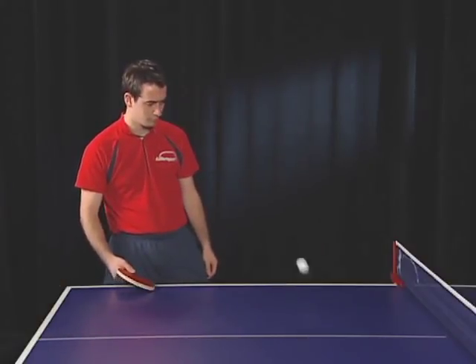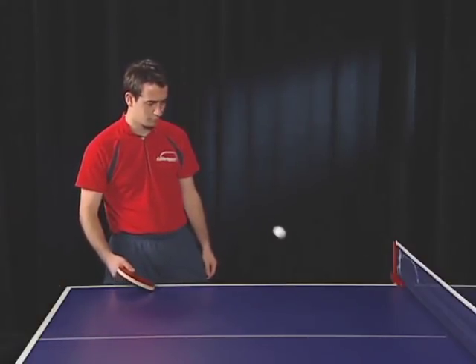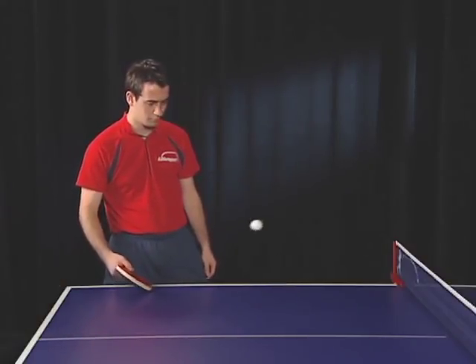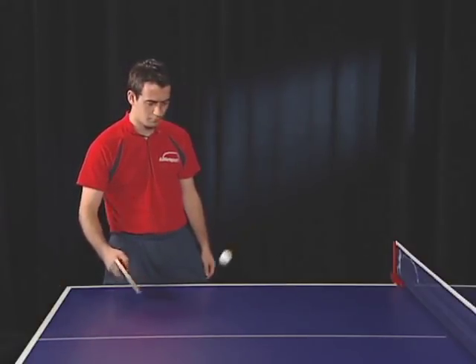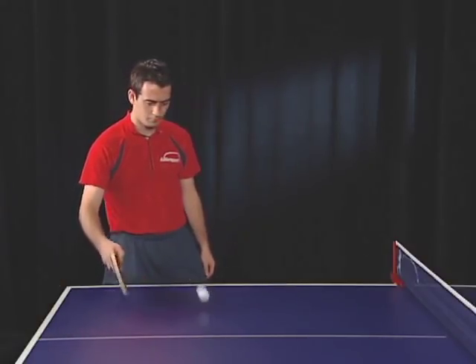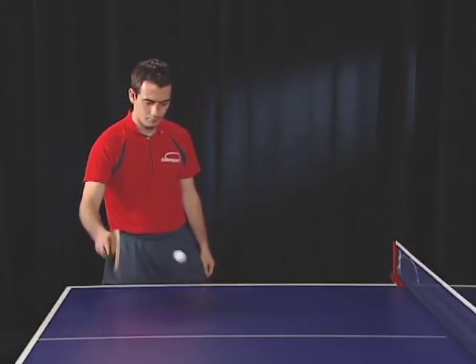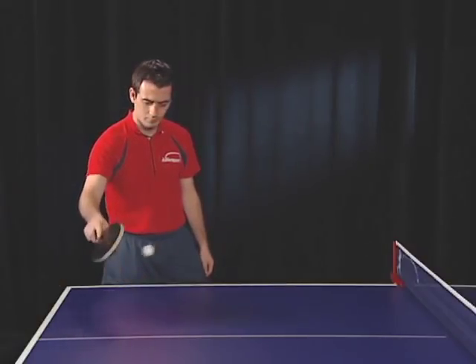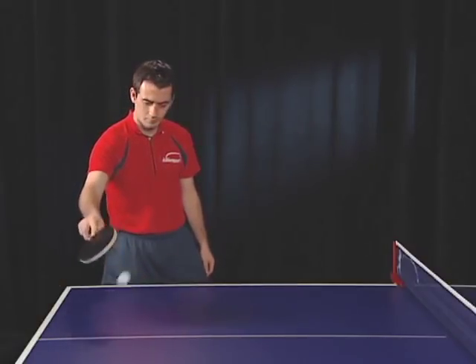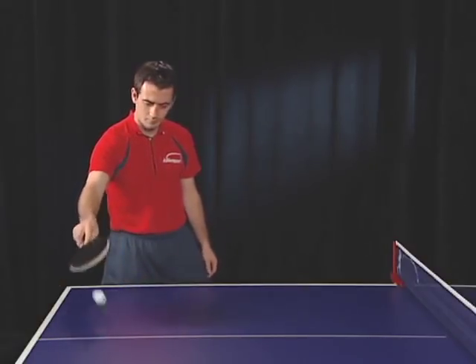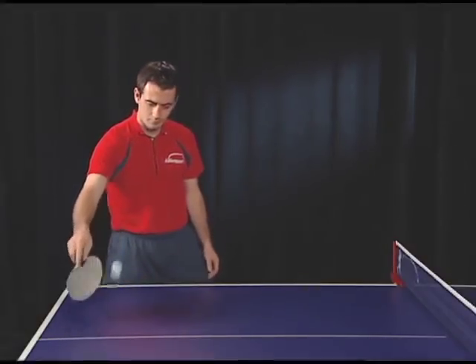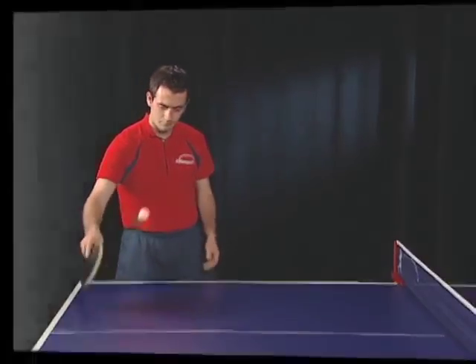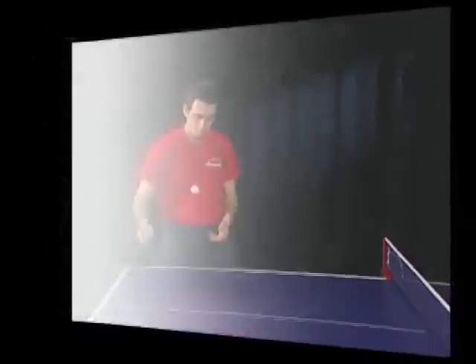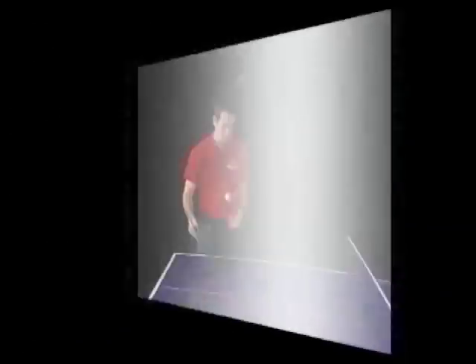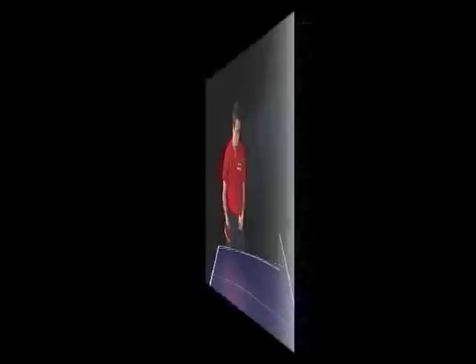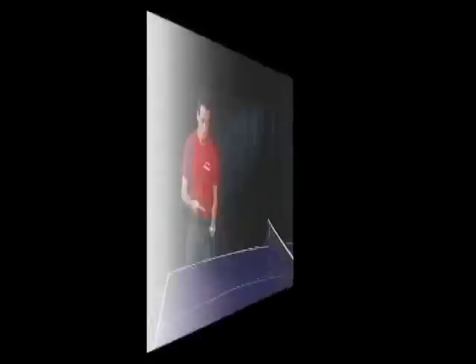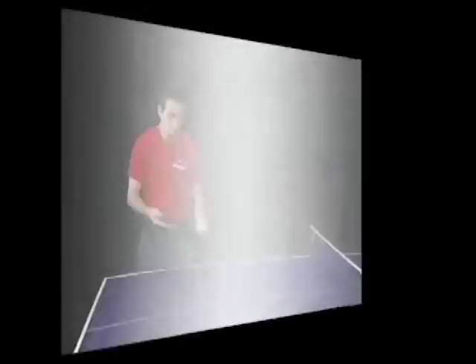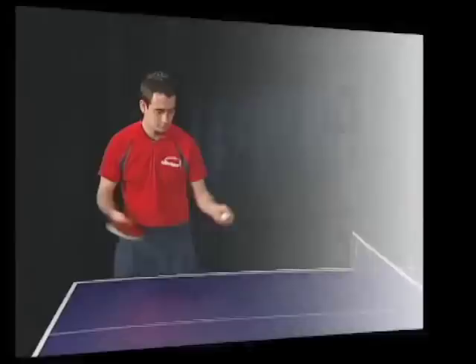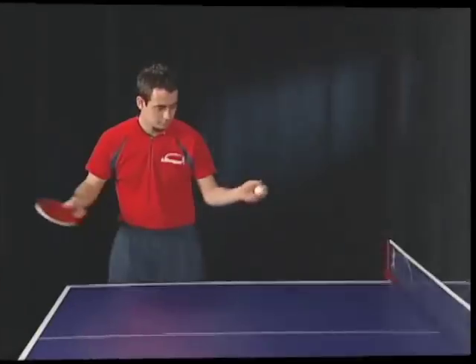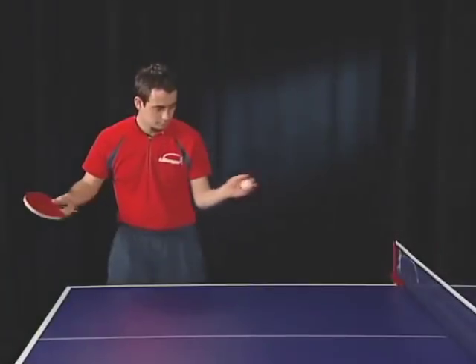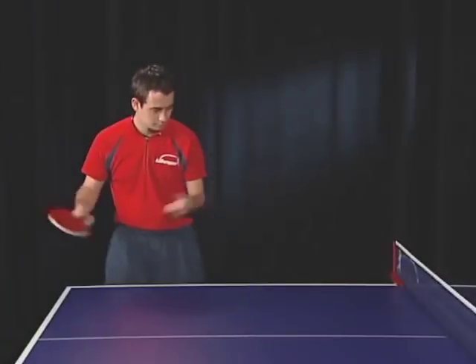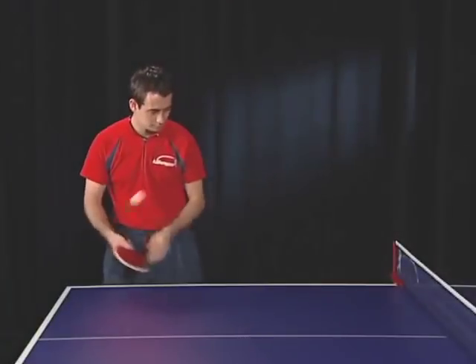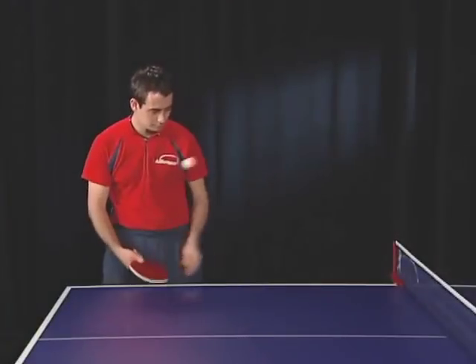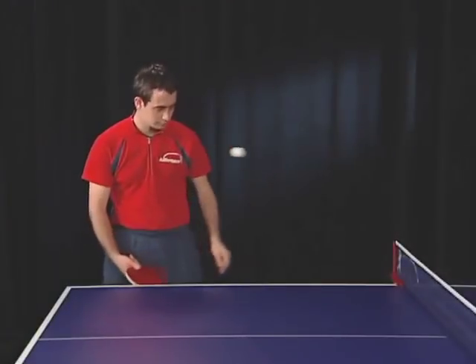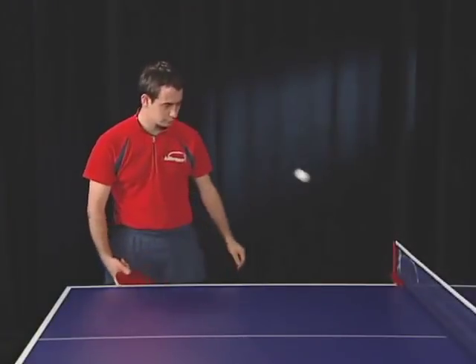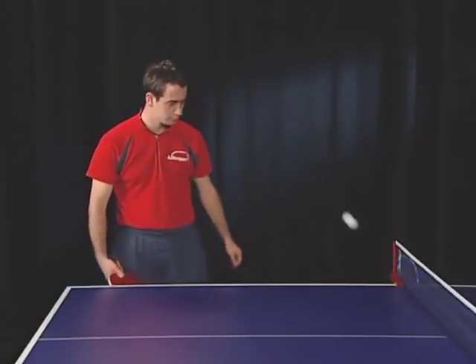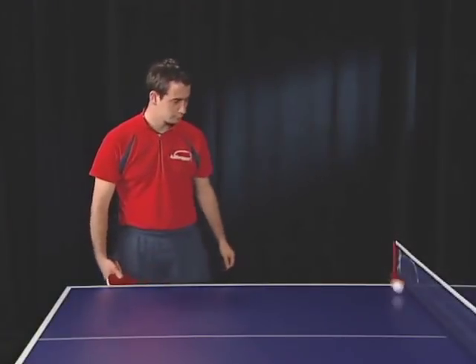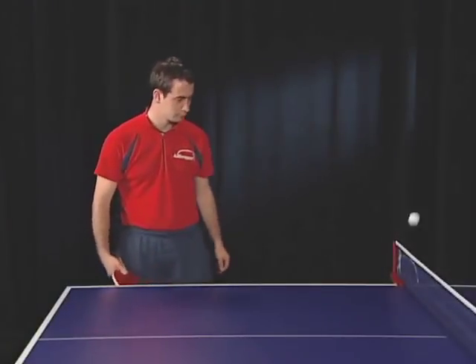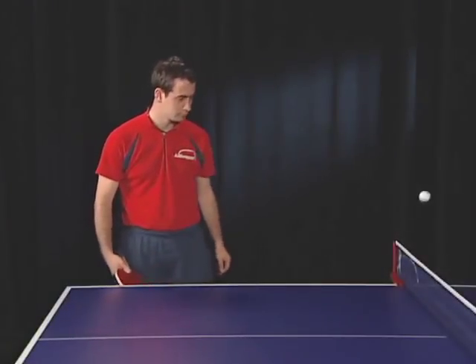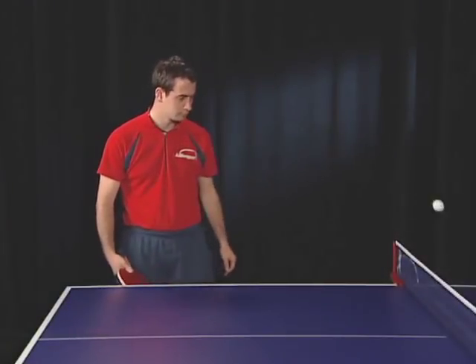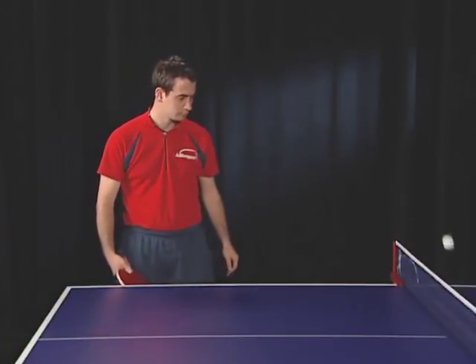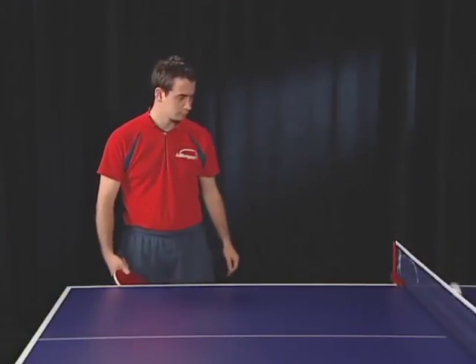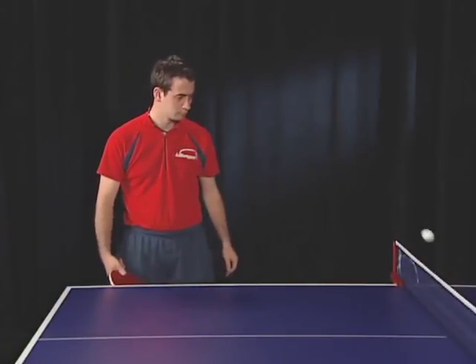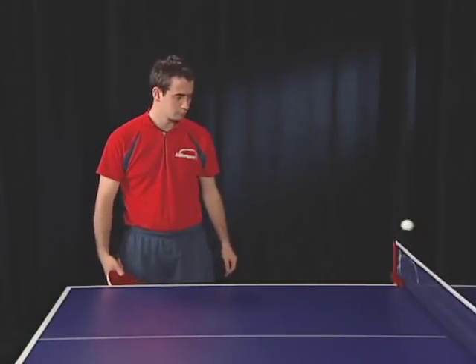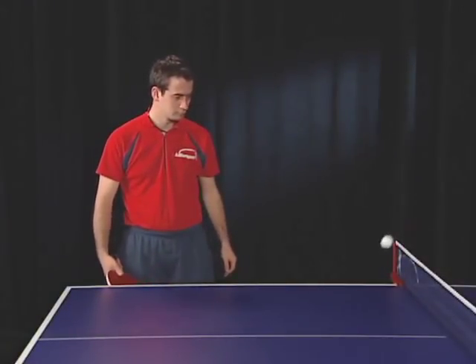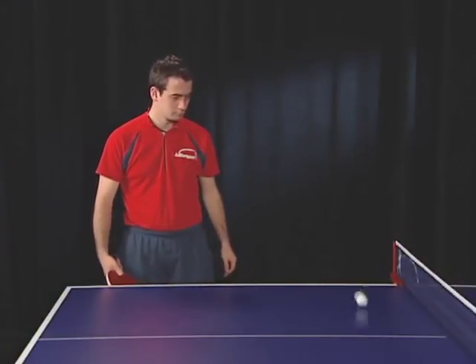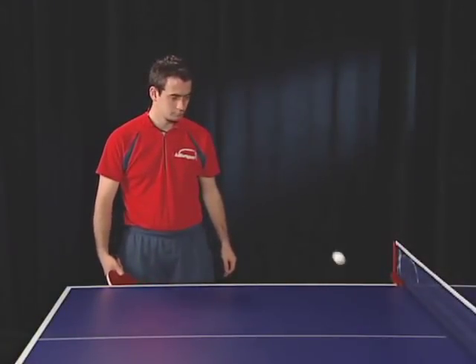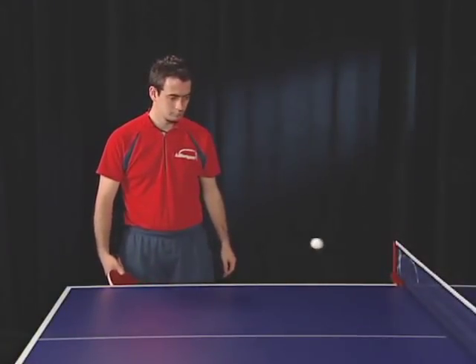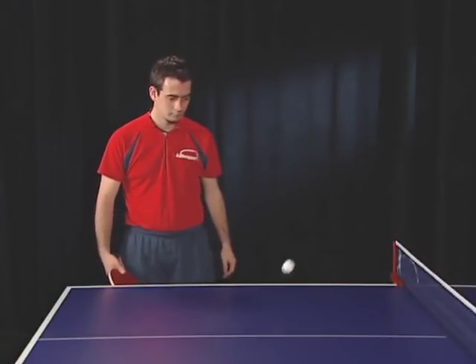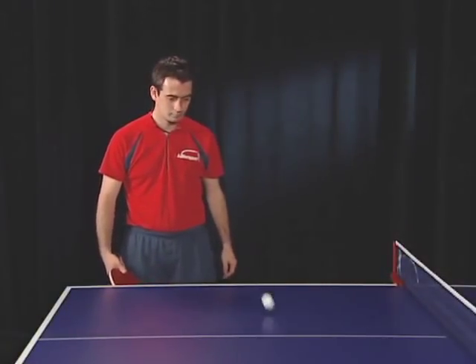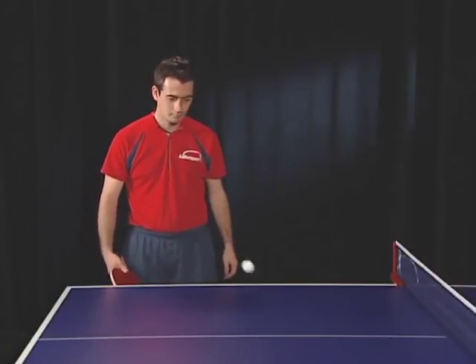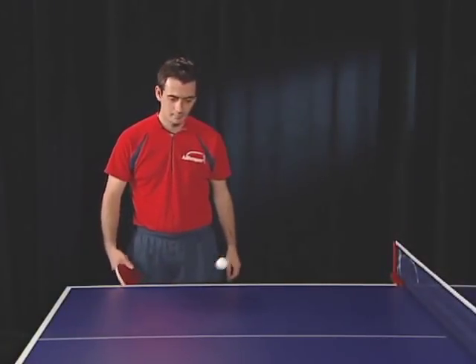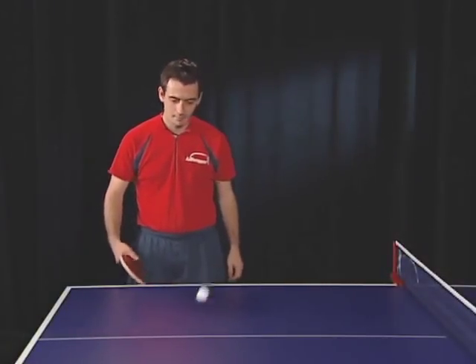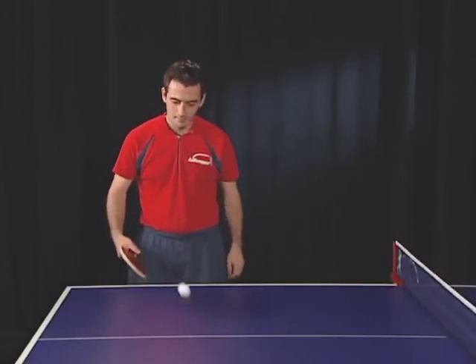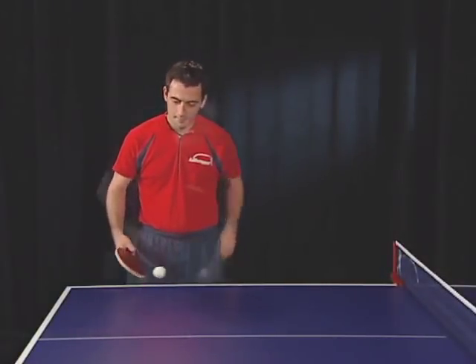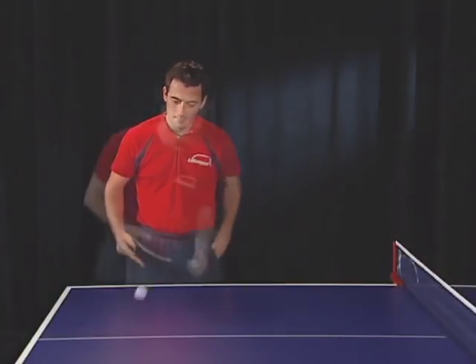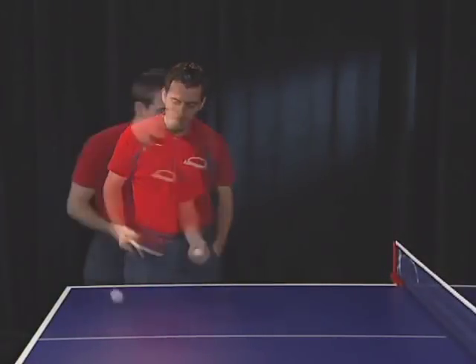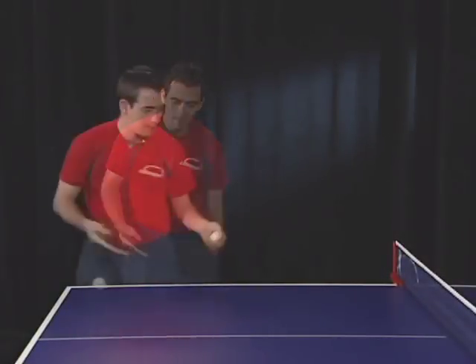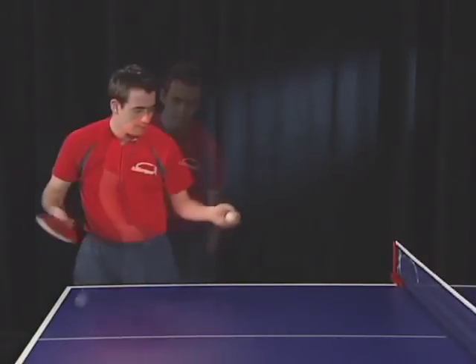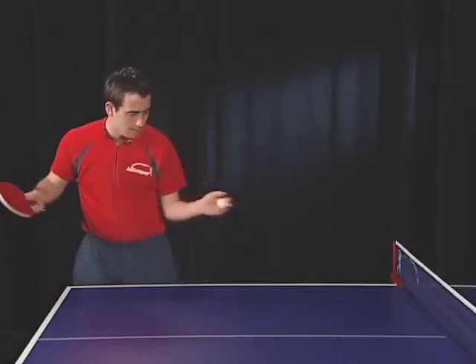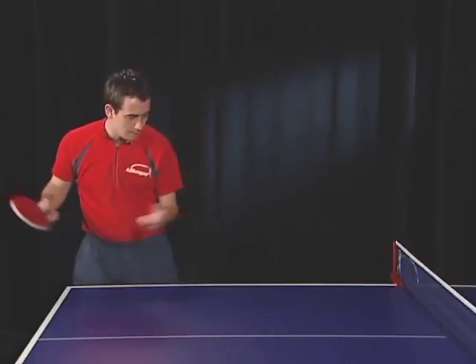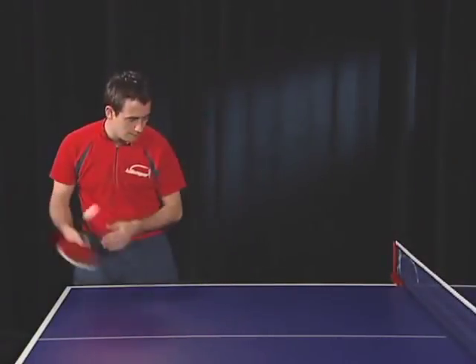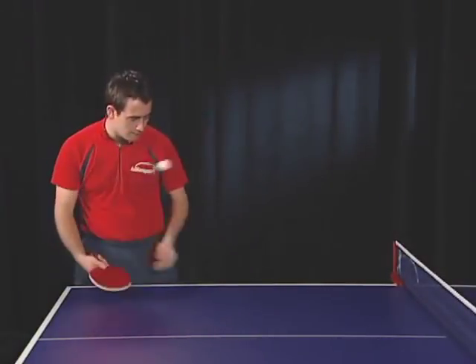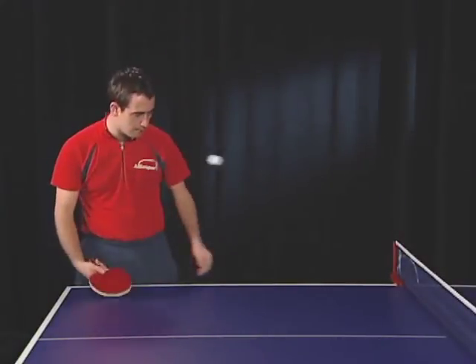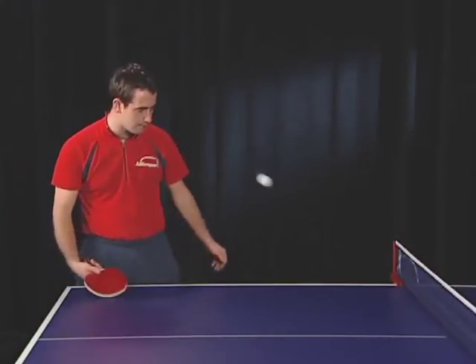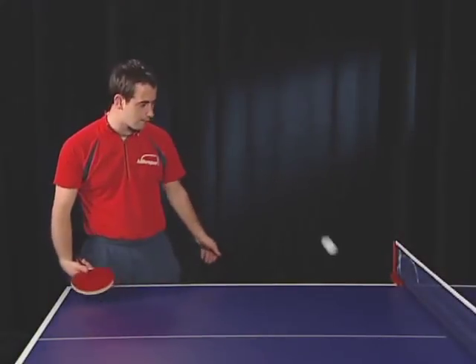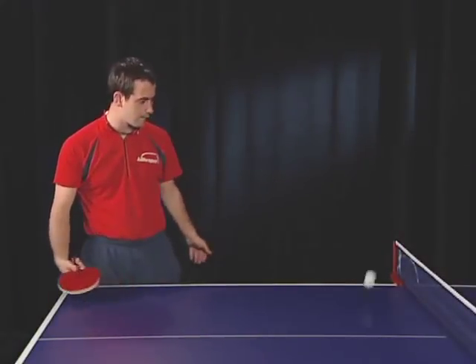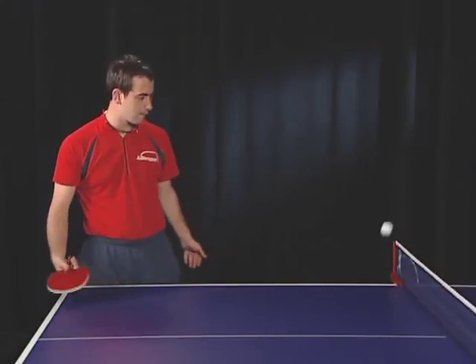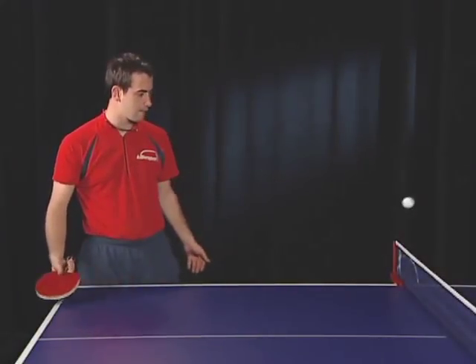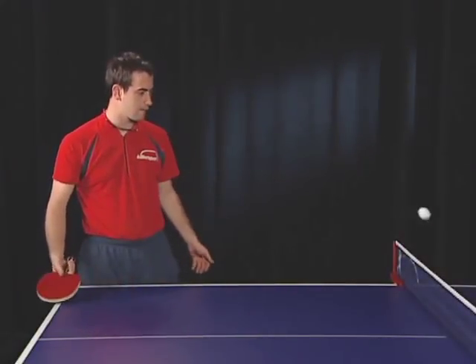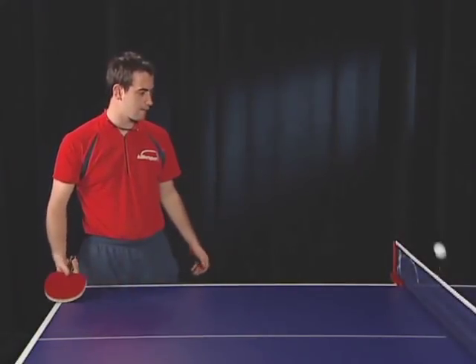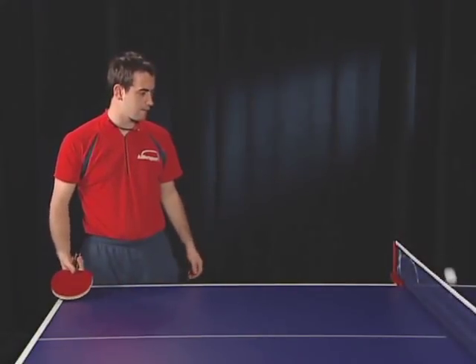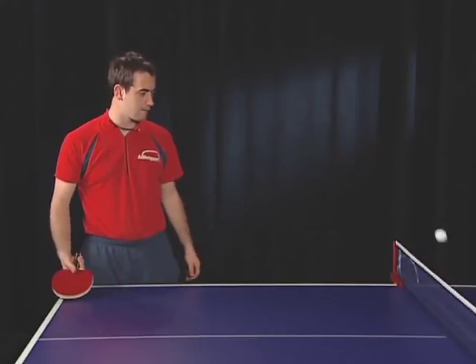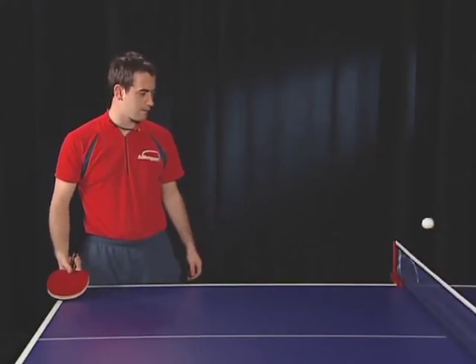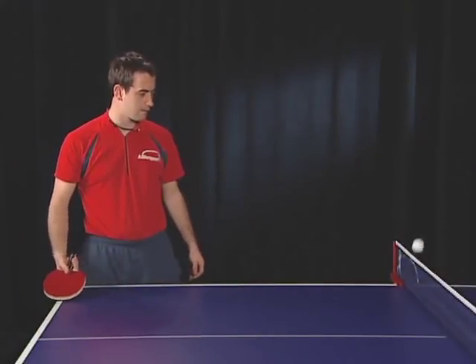You will notice that the ball will bounce in the opposite direction of the racket motion, and when the ball crosses over the net, it will bounce back towards you.